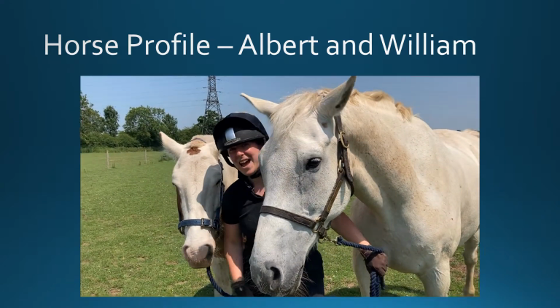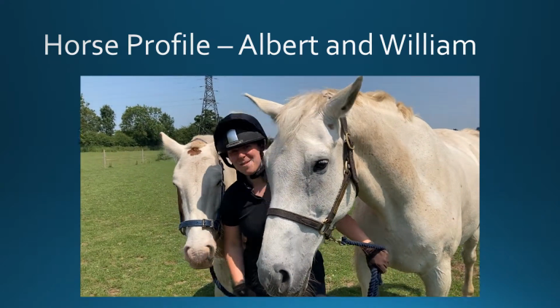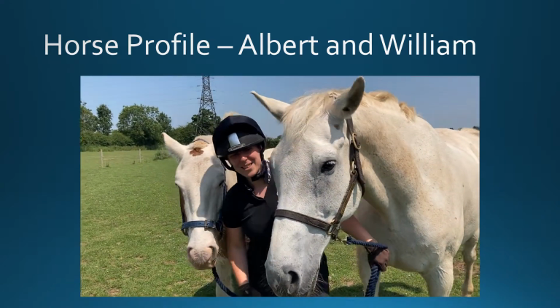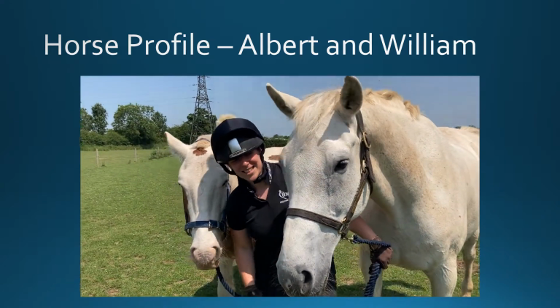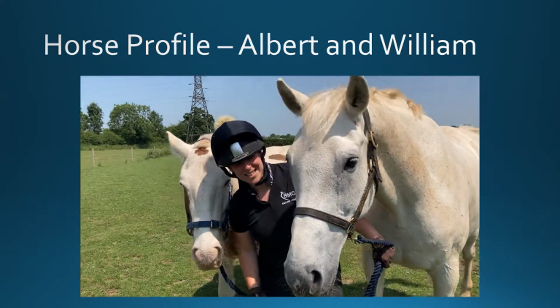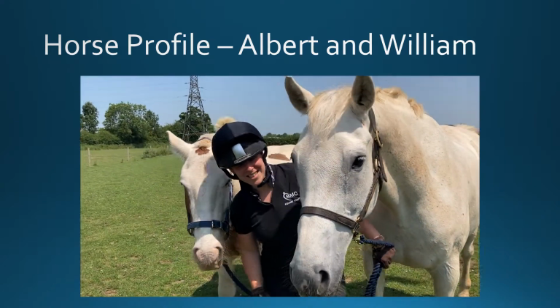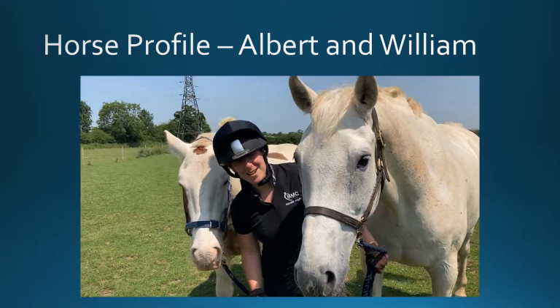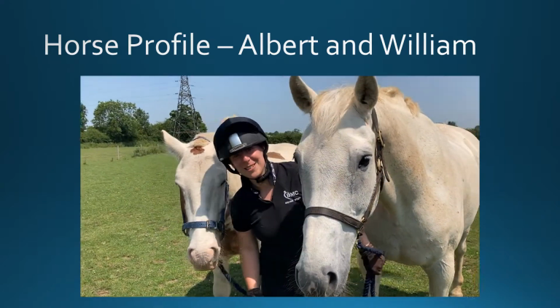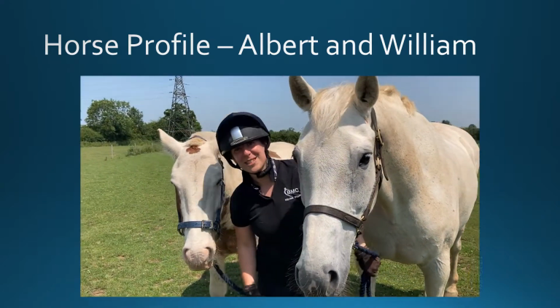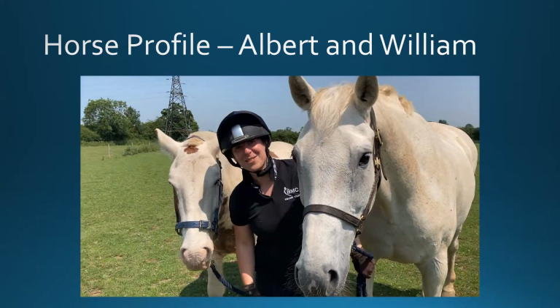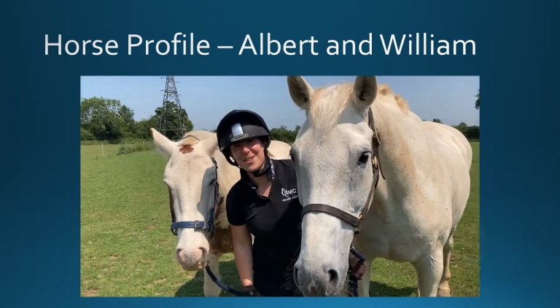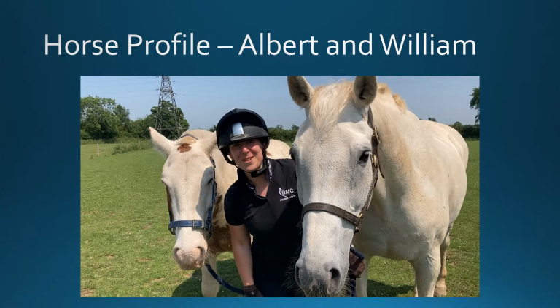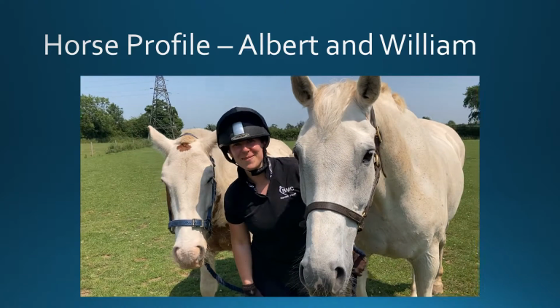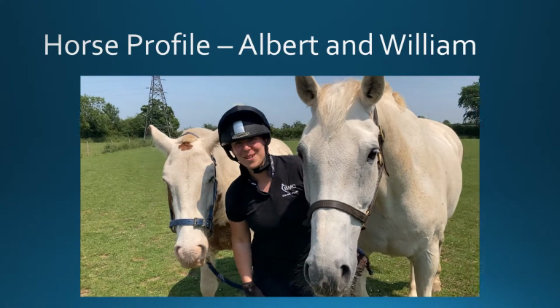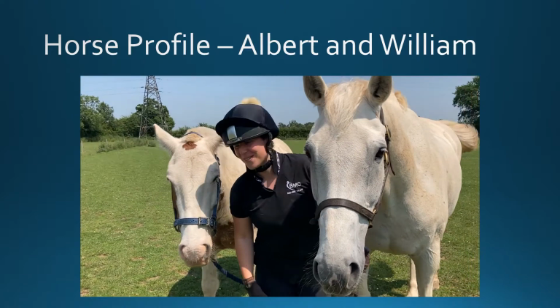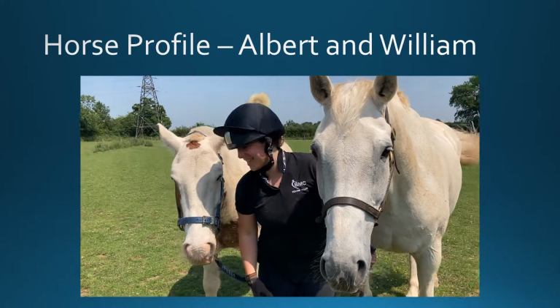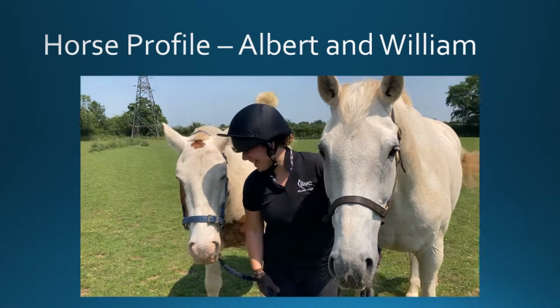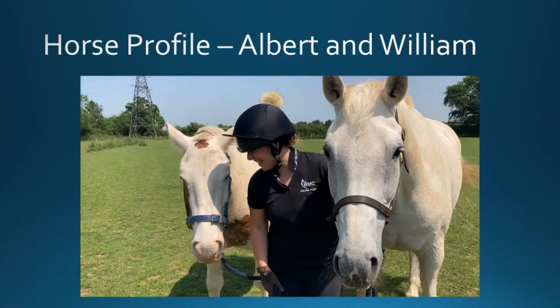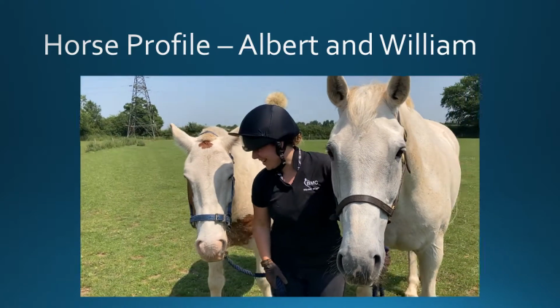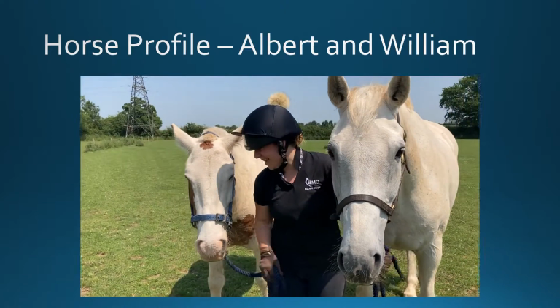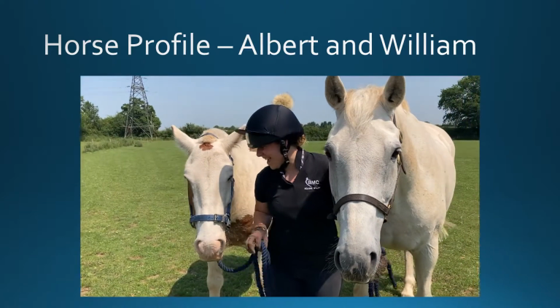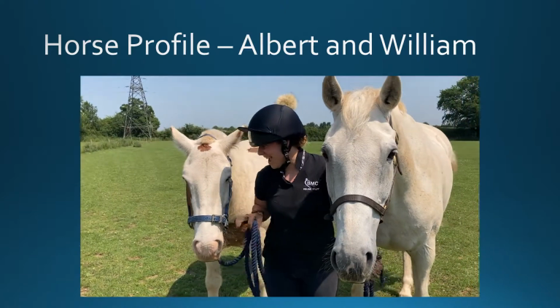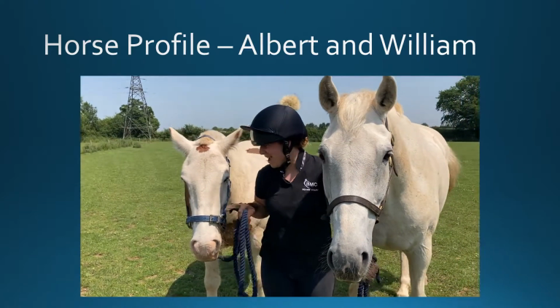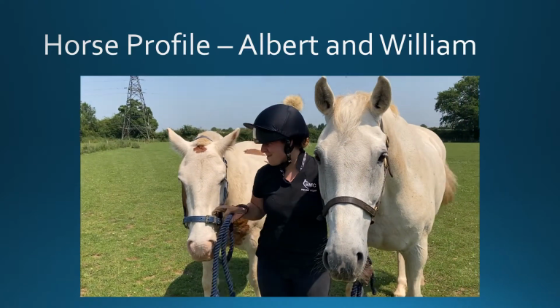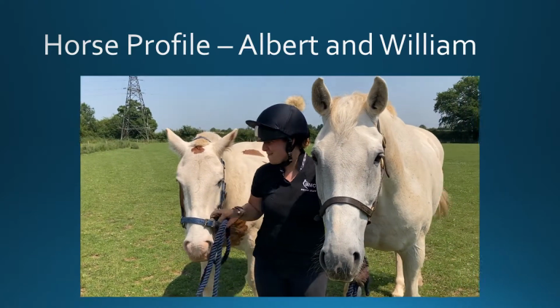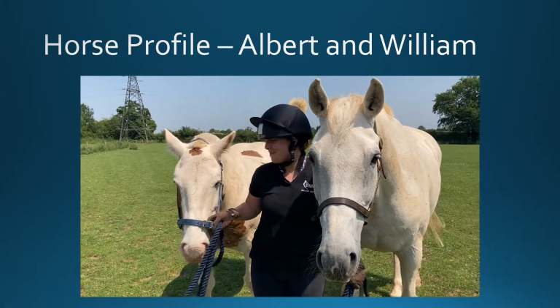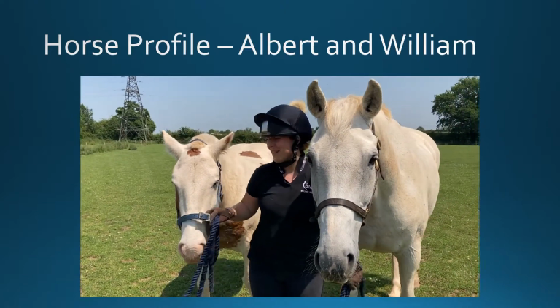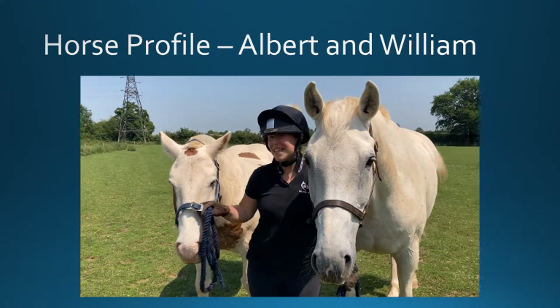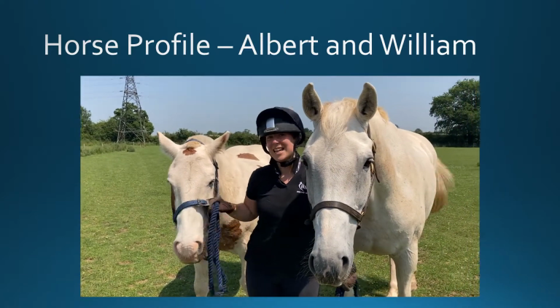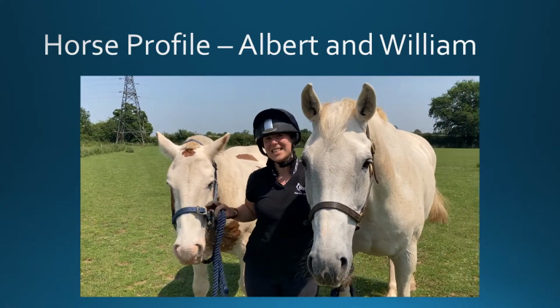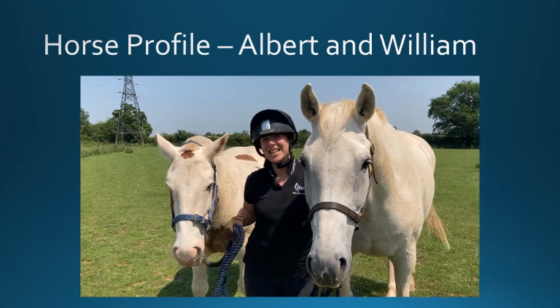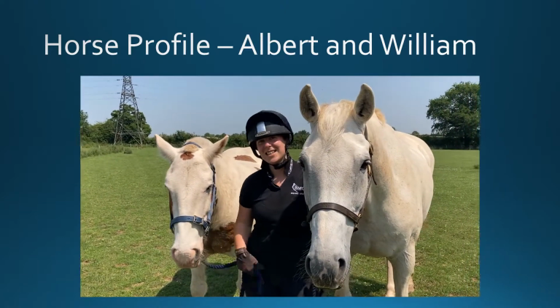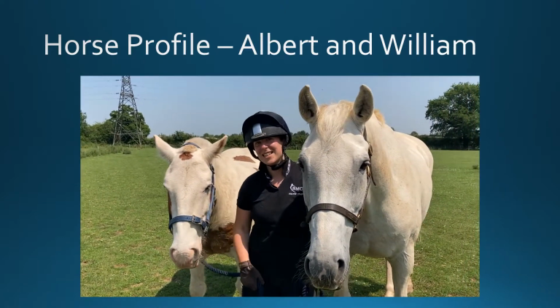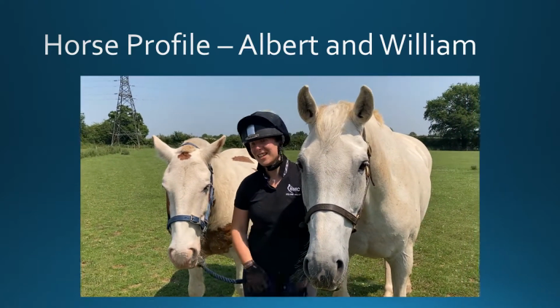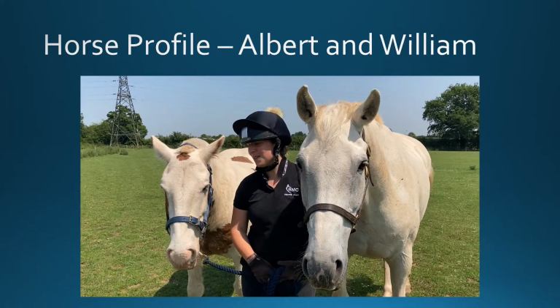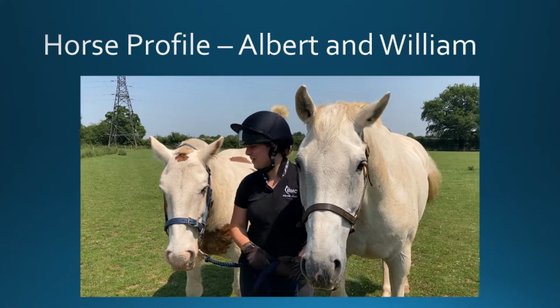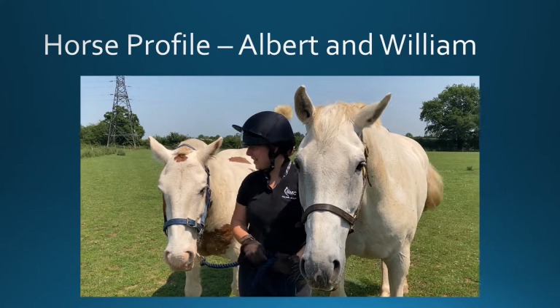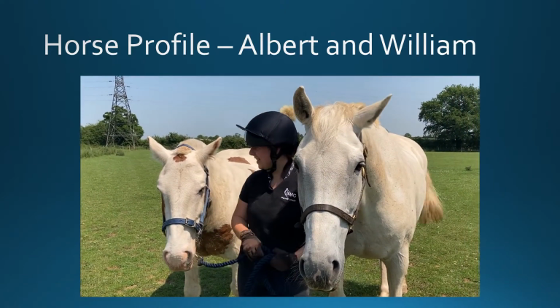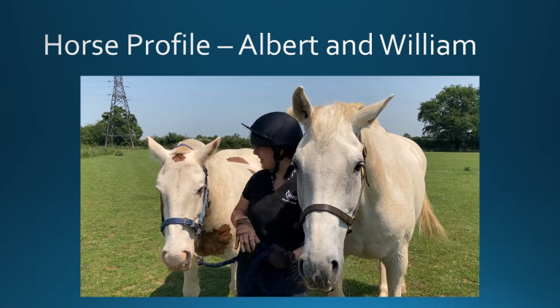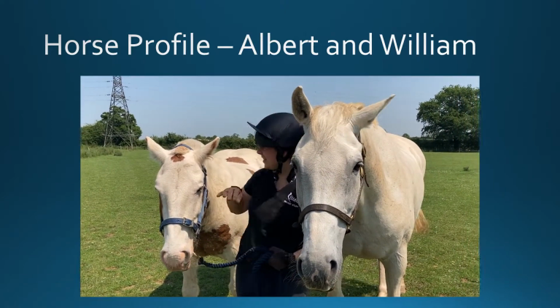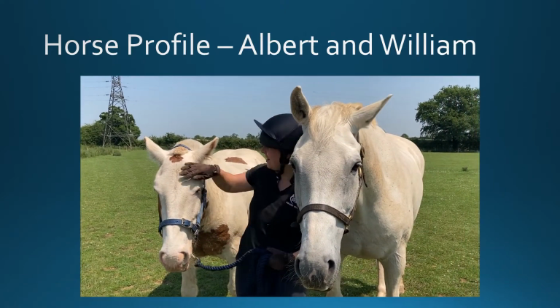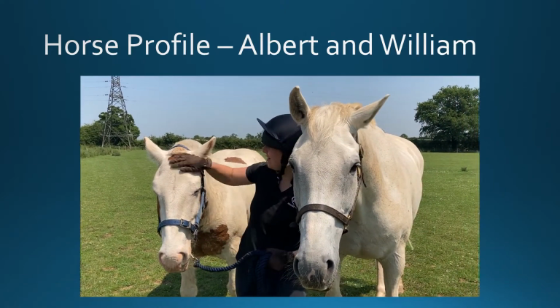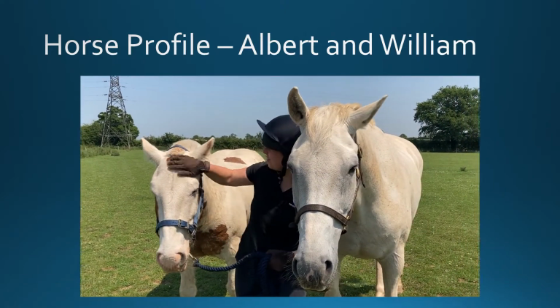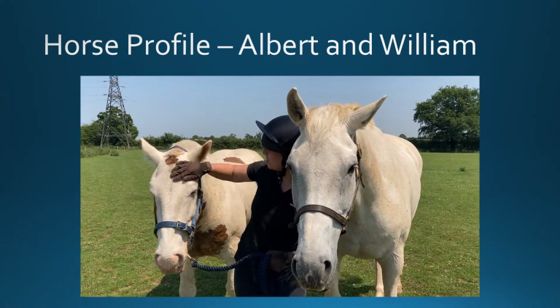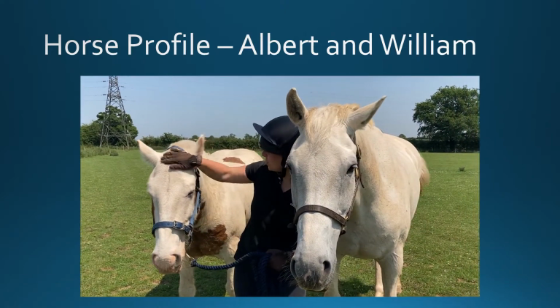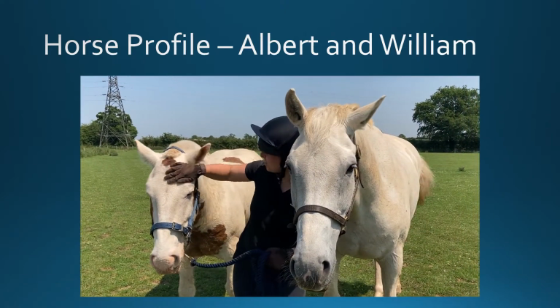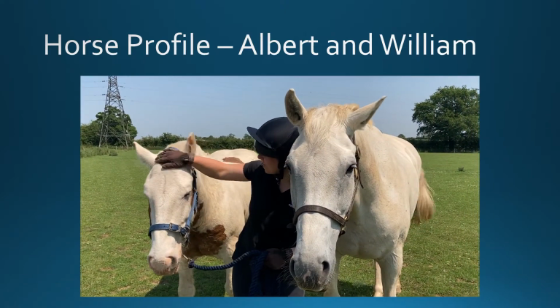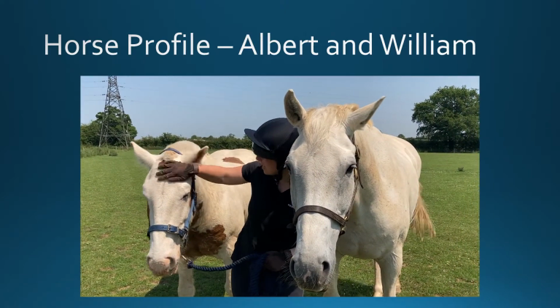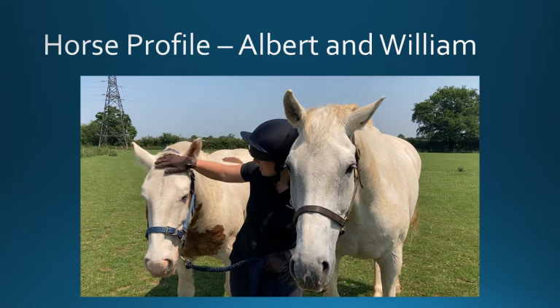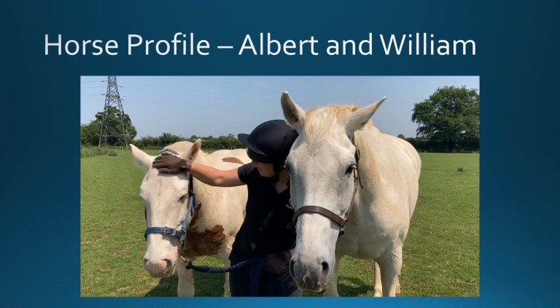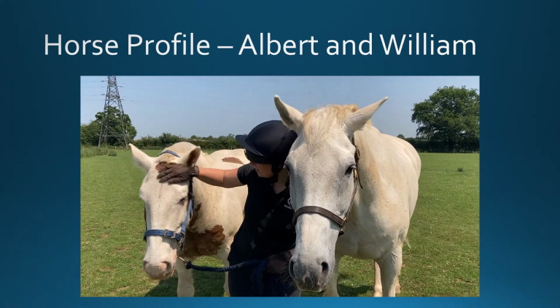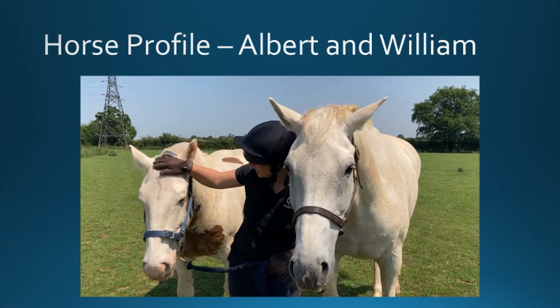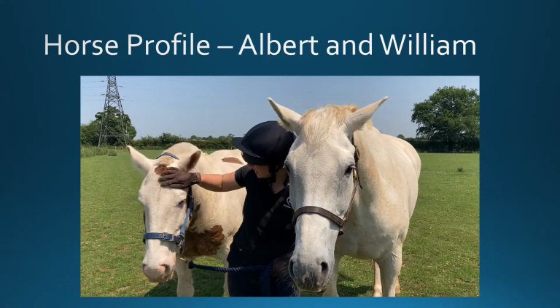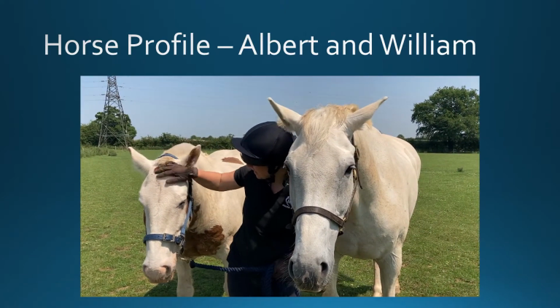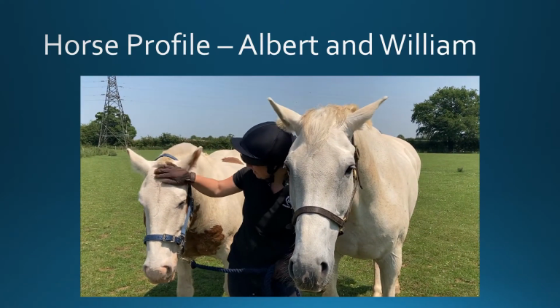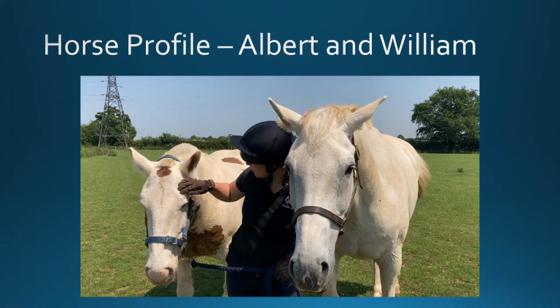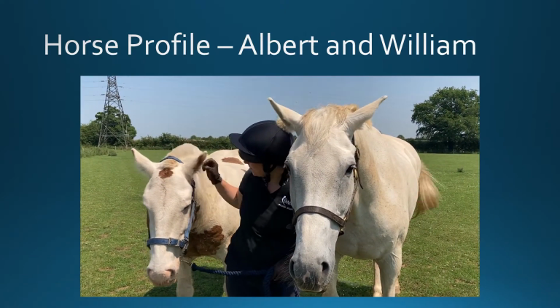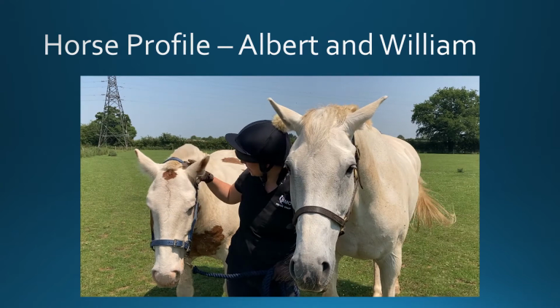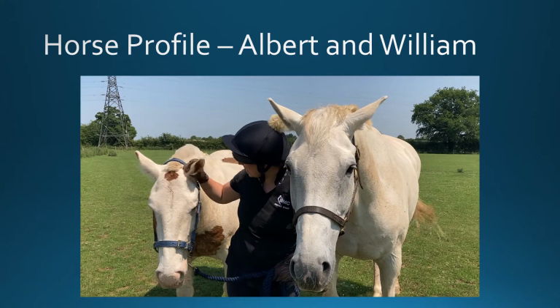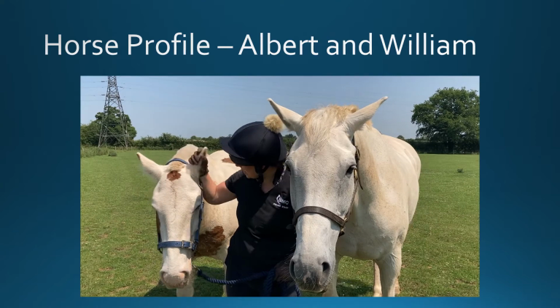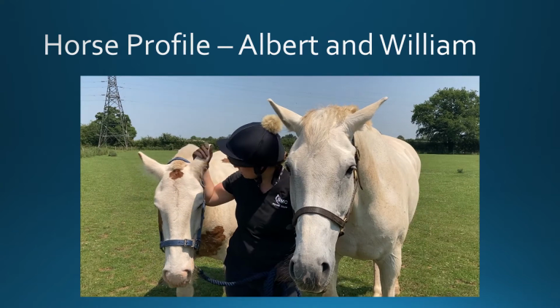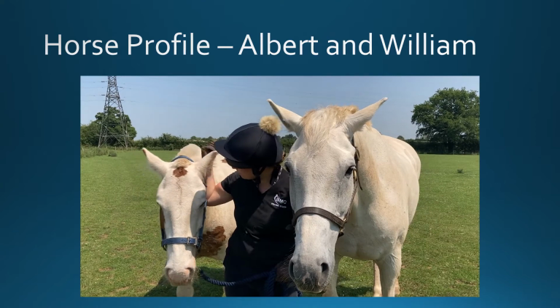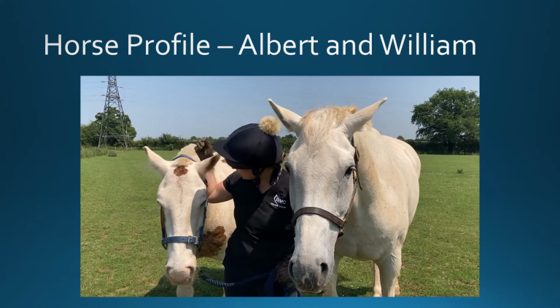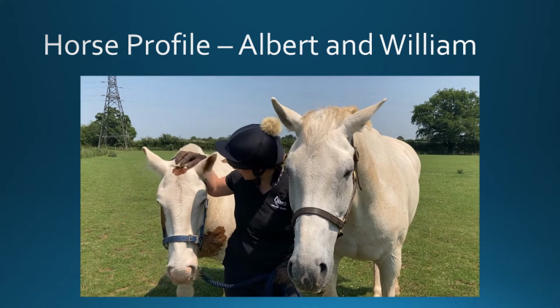They're determined to ruin my video. But he's a little bit of a chunky monkey, aren't you? Good boy.